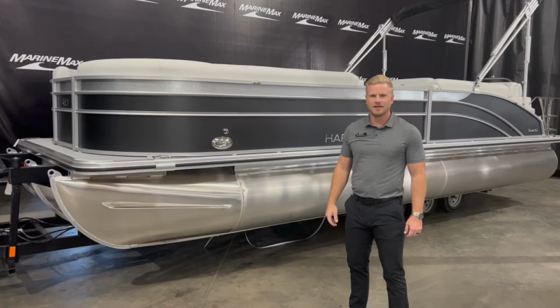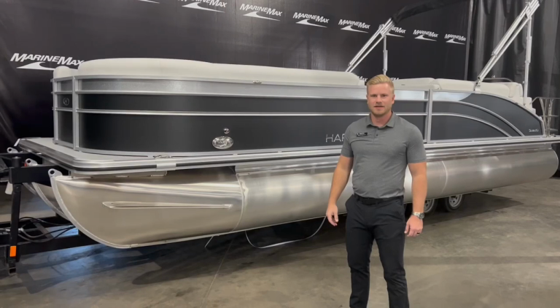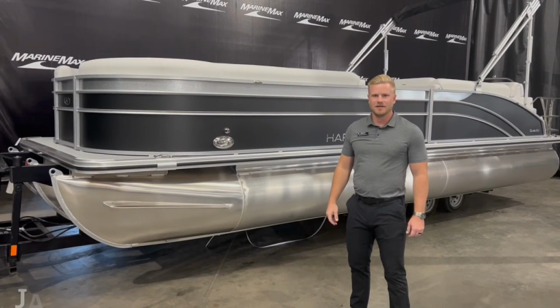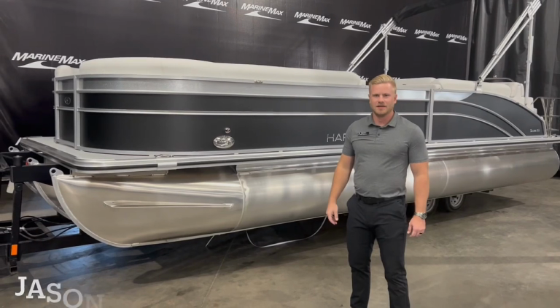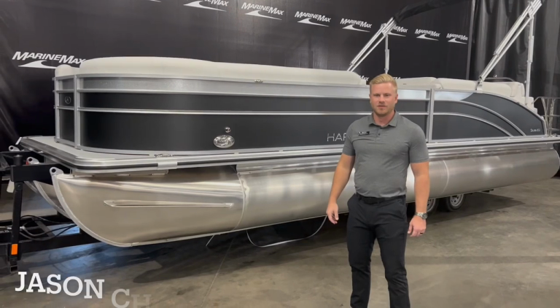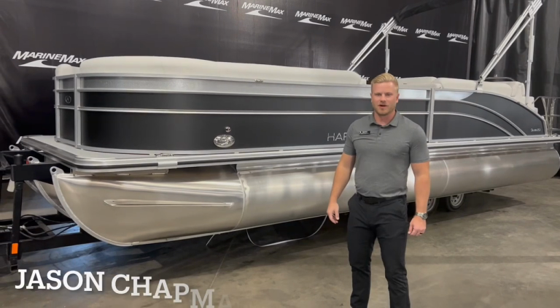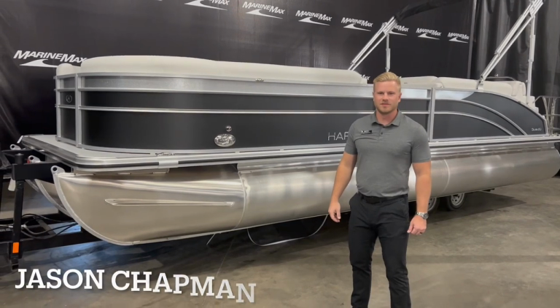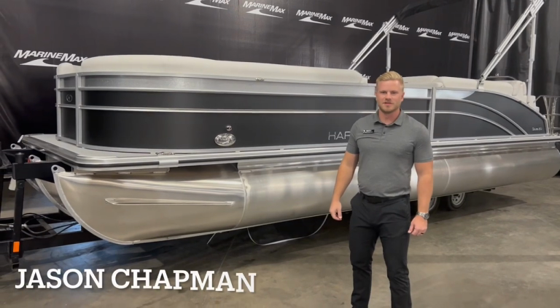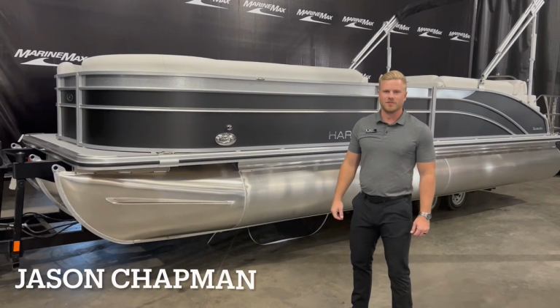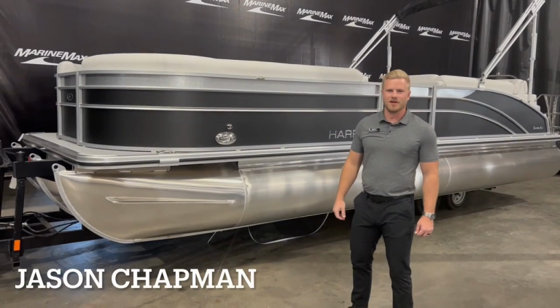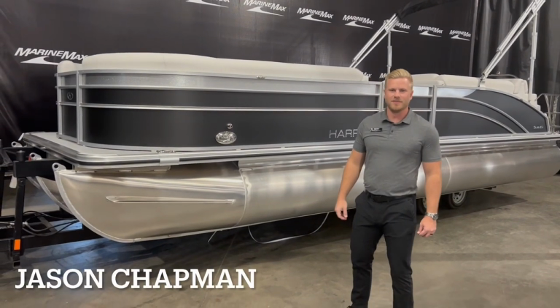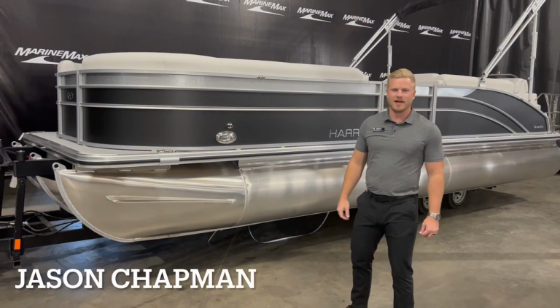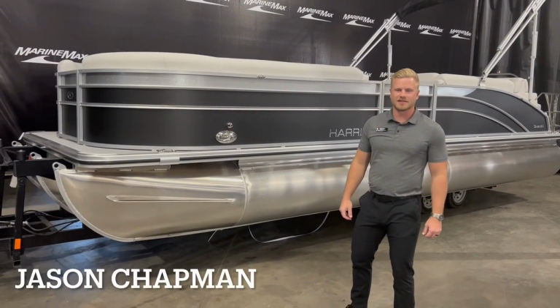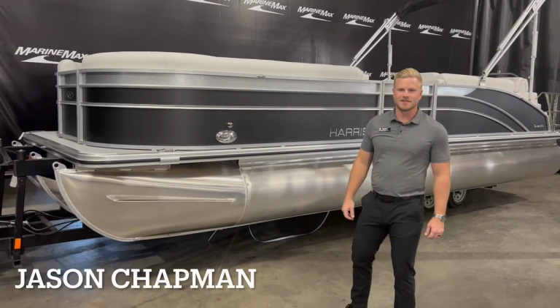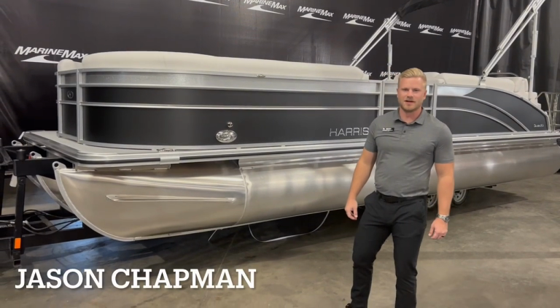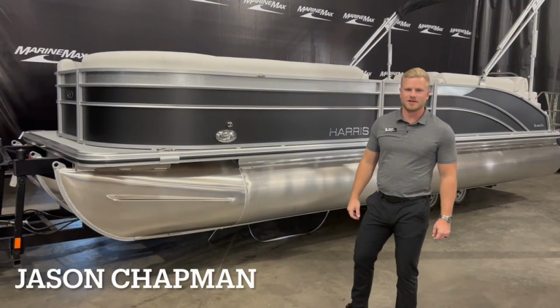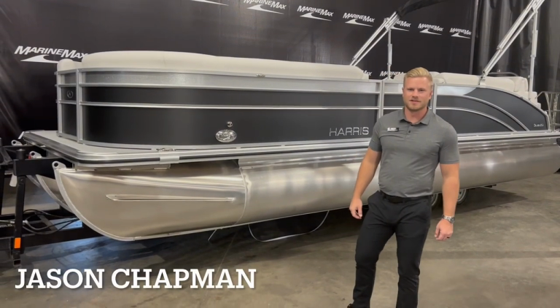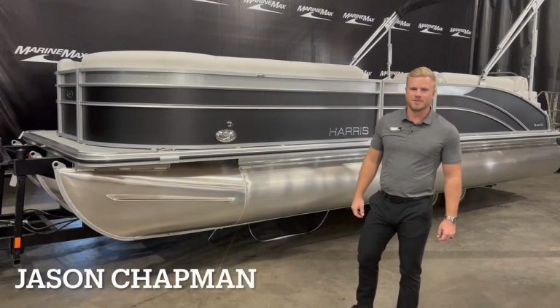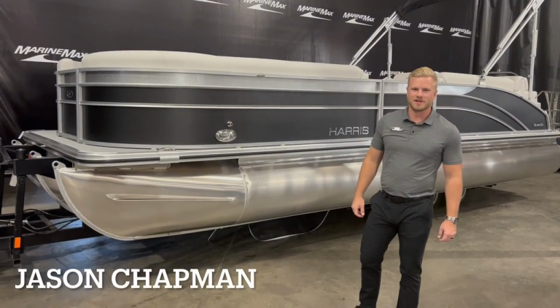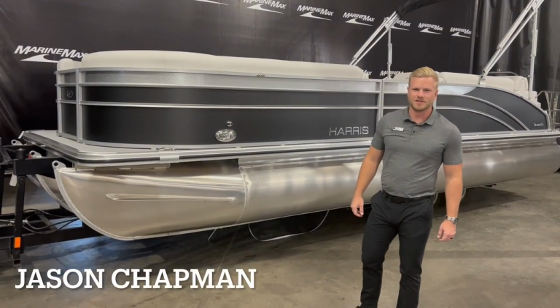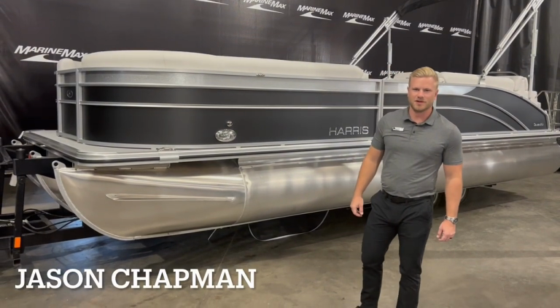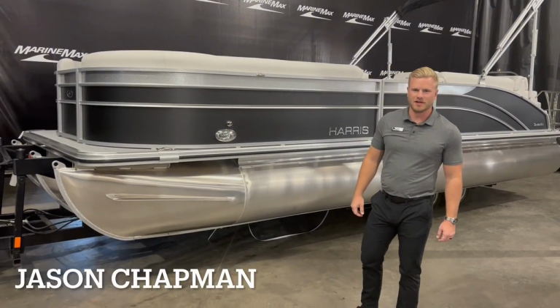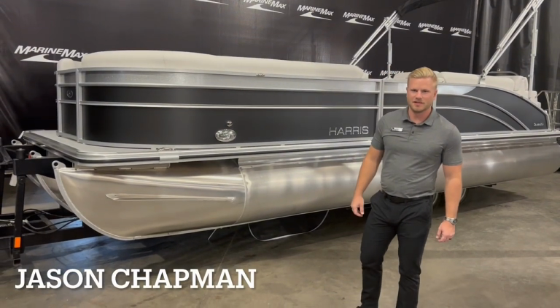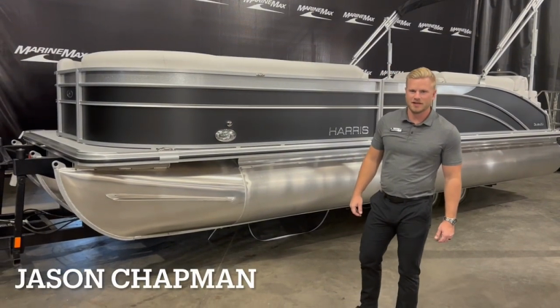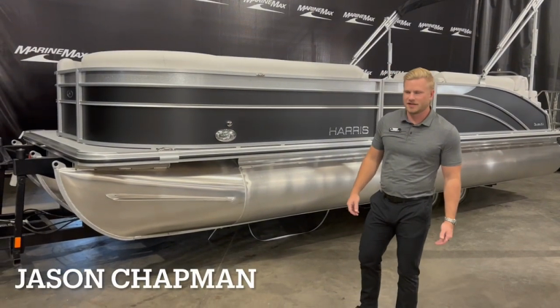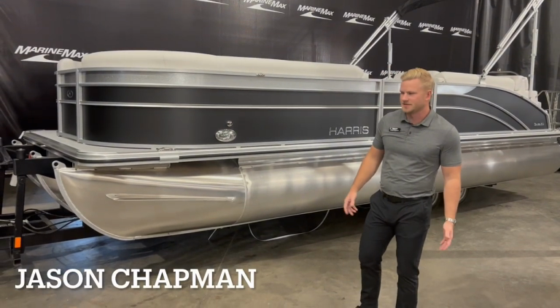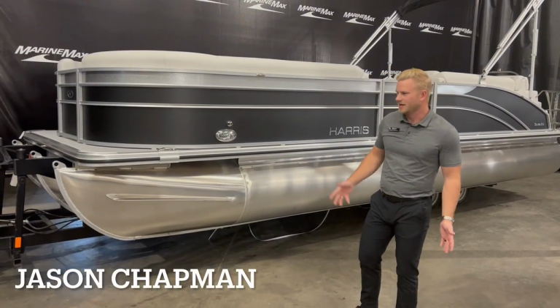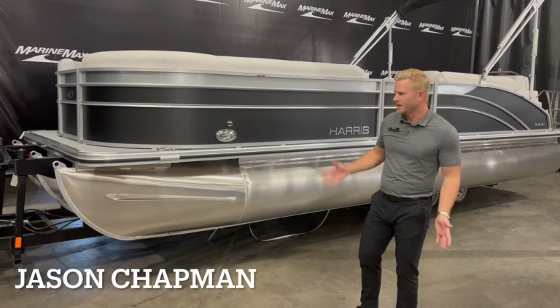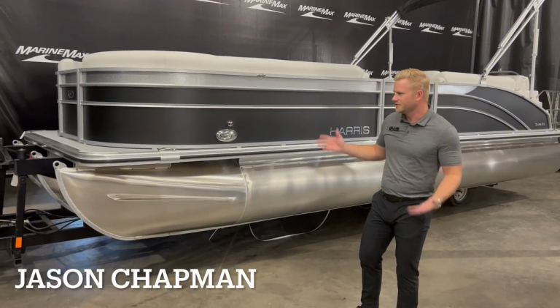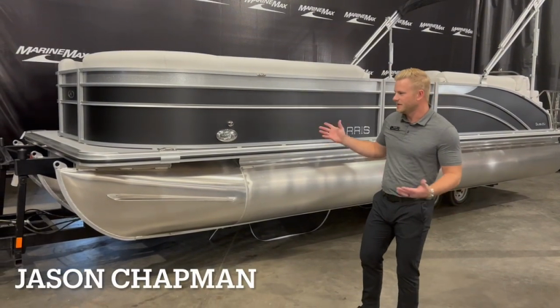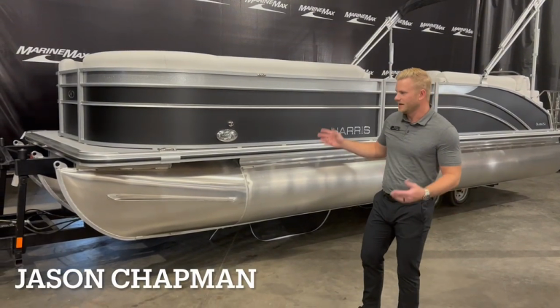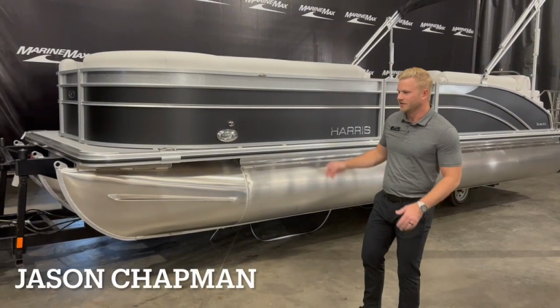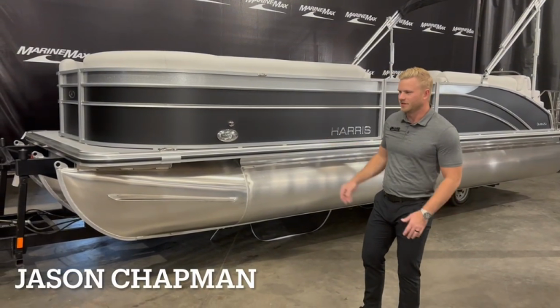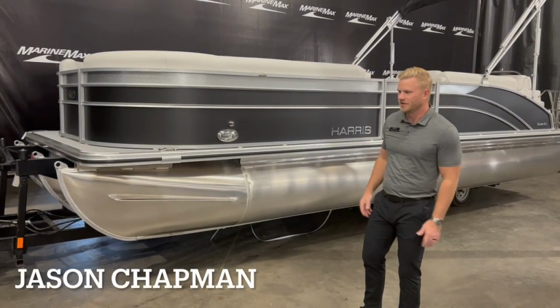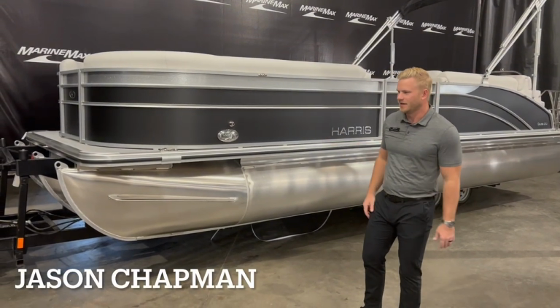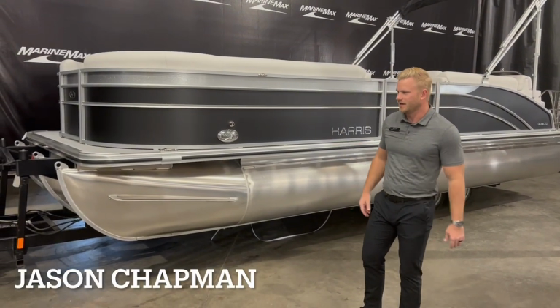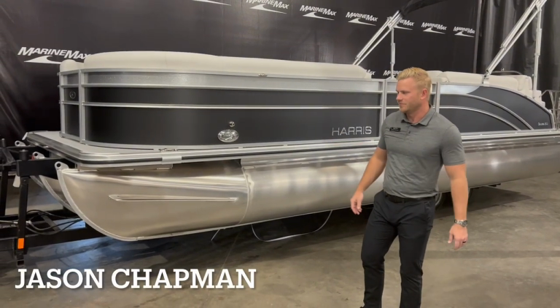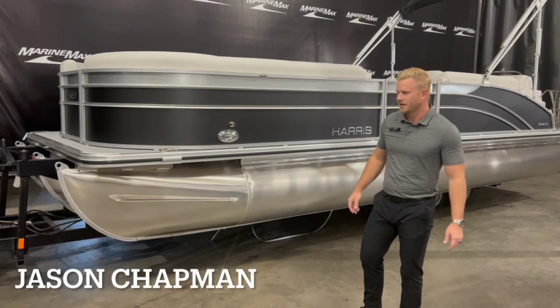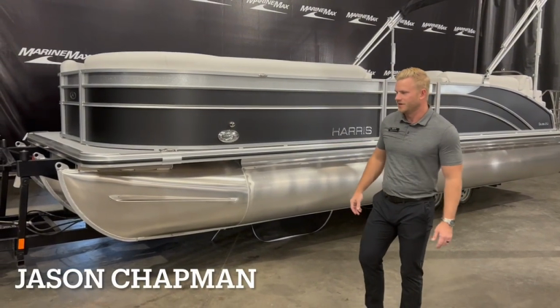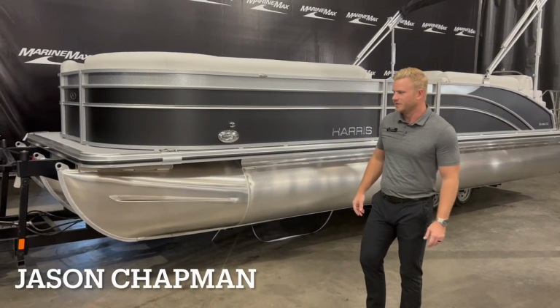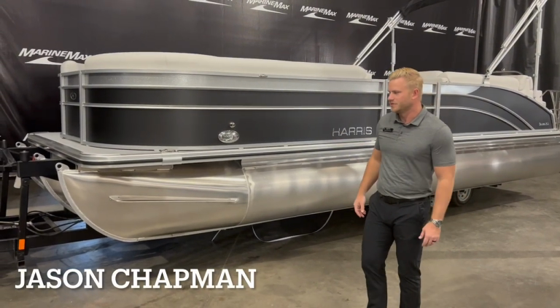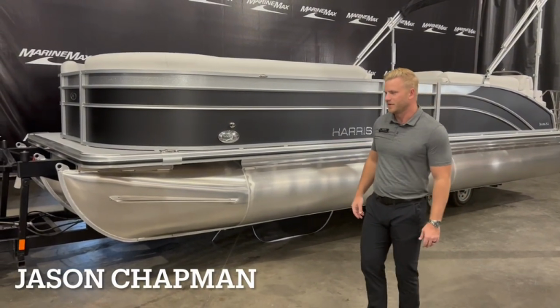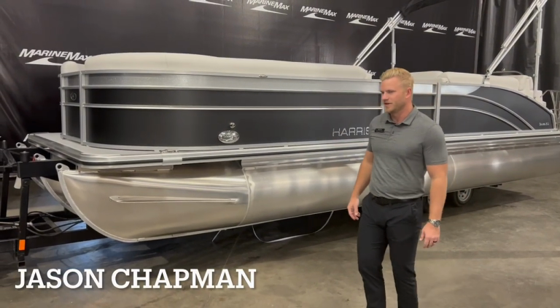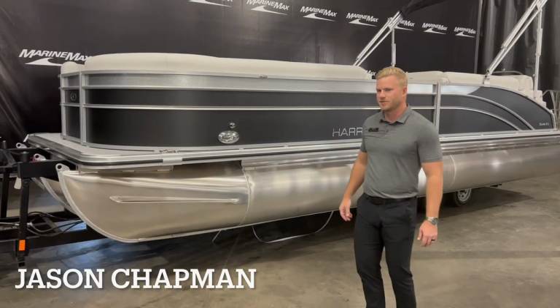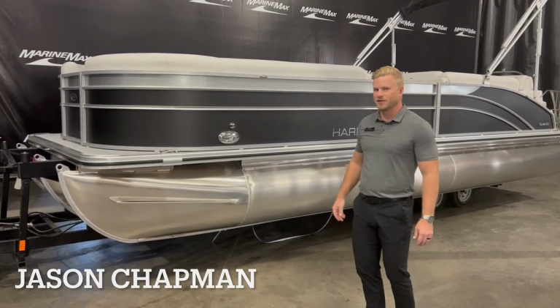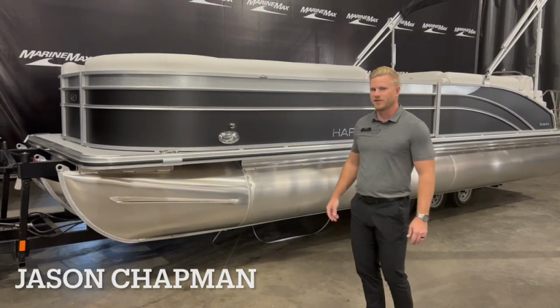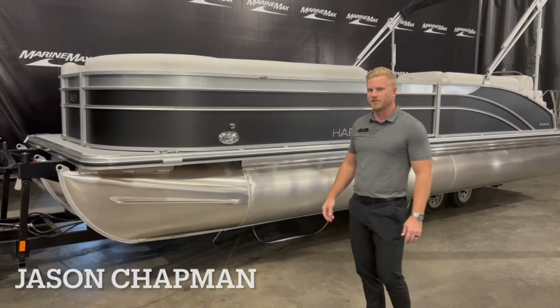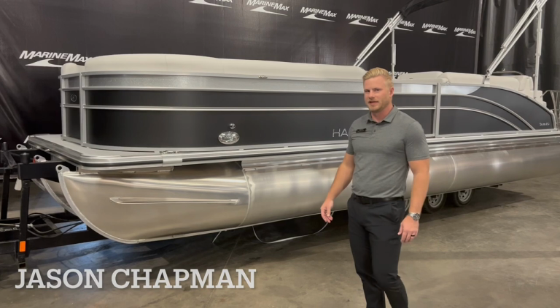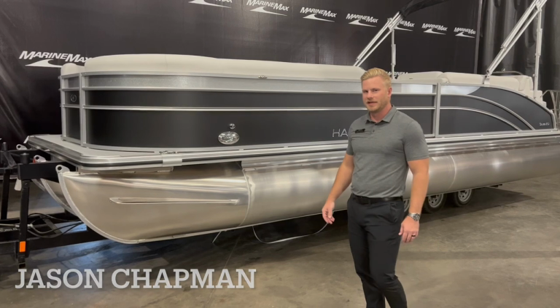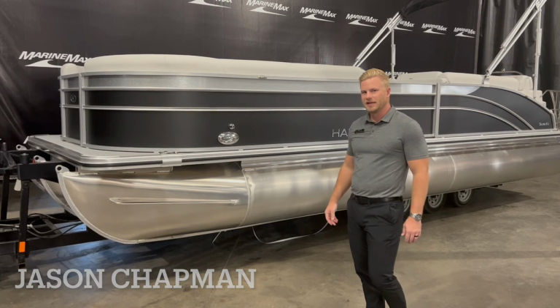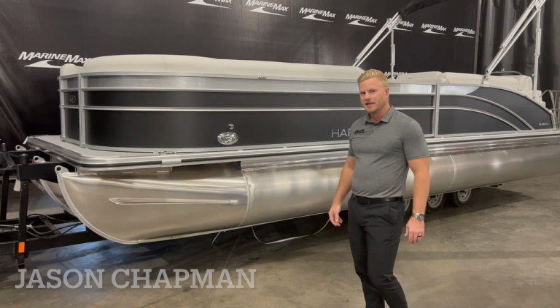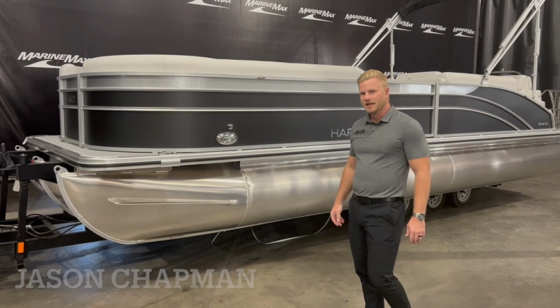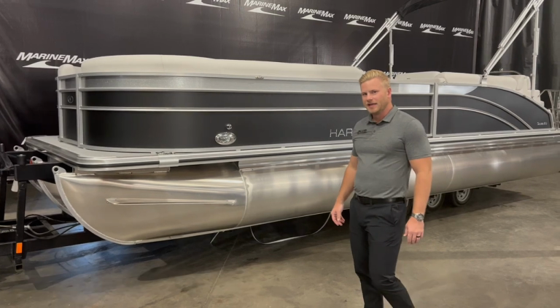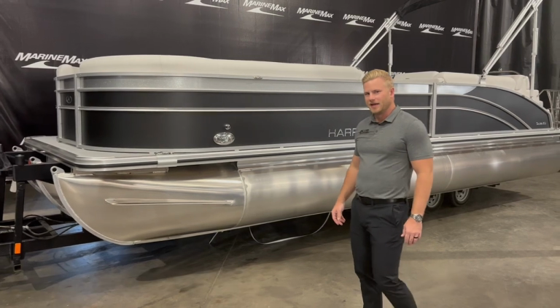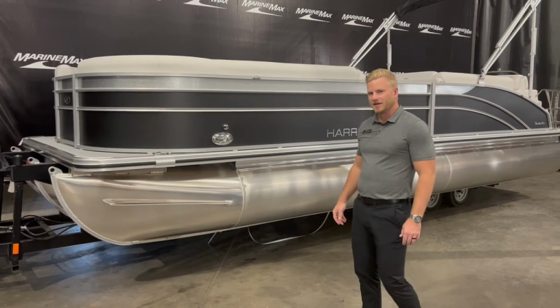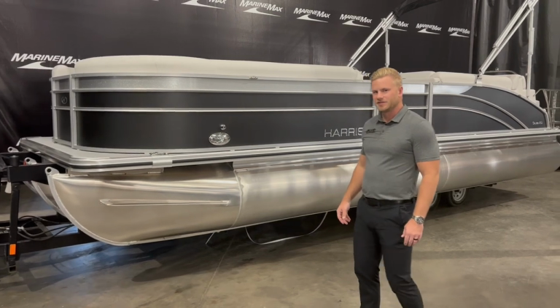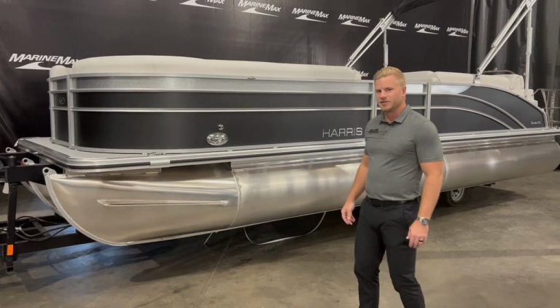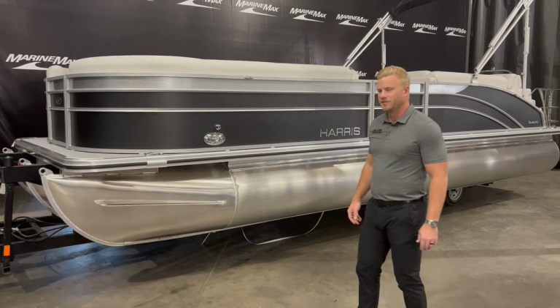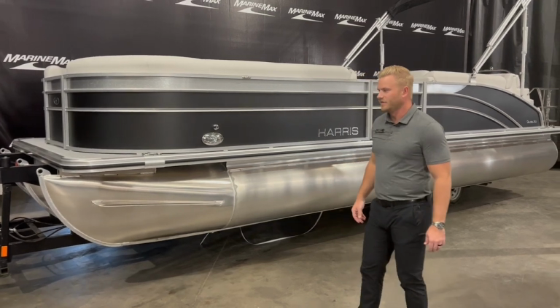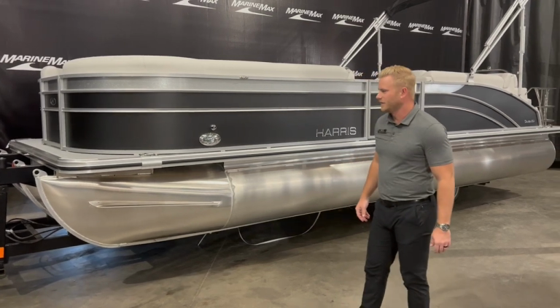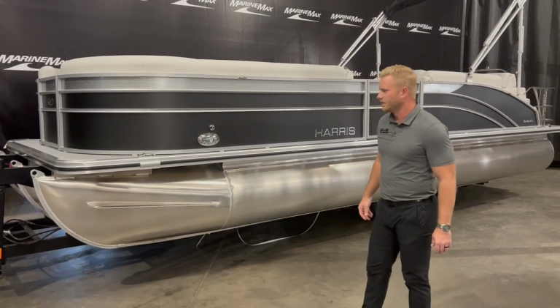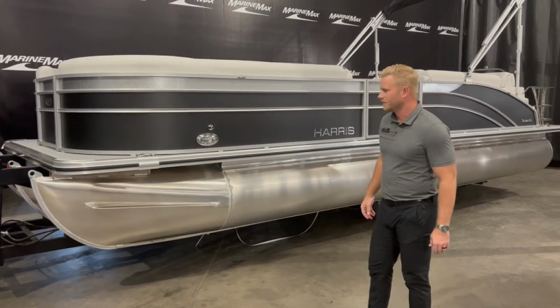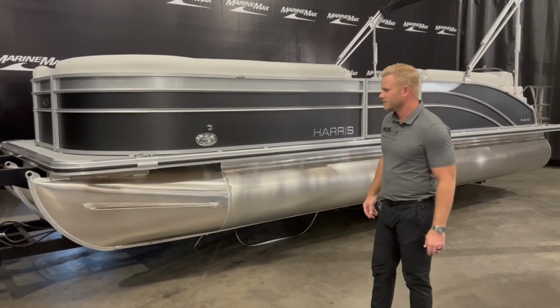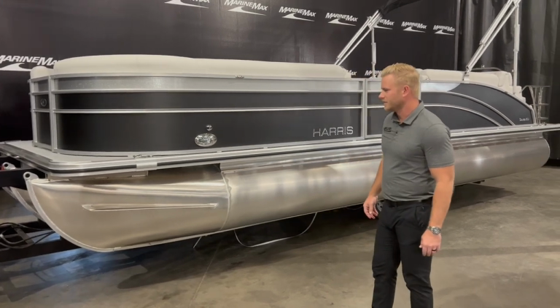Welcome to Marine Max in Rogers, Minnesota. Today we're taking a look at a brand new 2023 Harris 250 Cruiser.